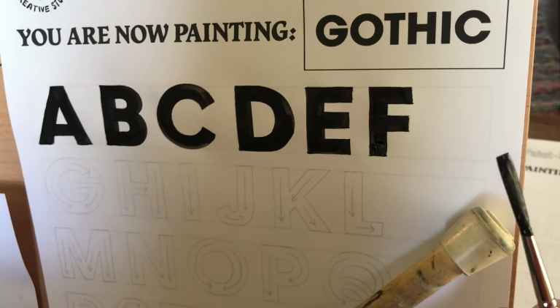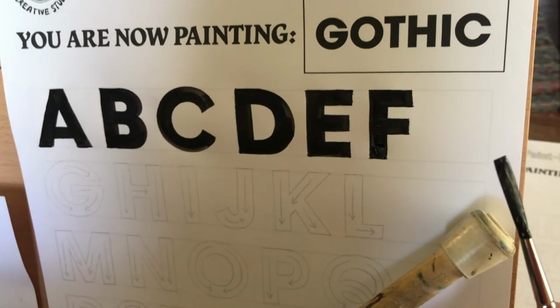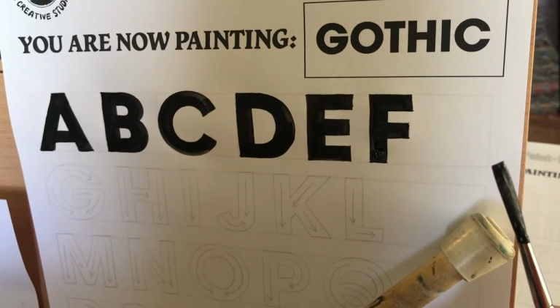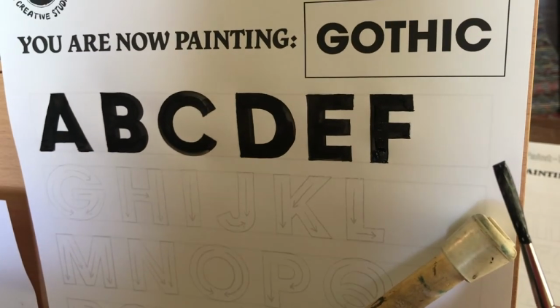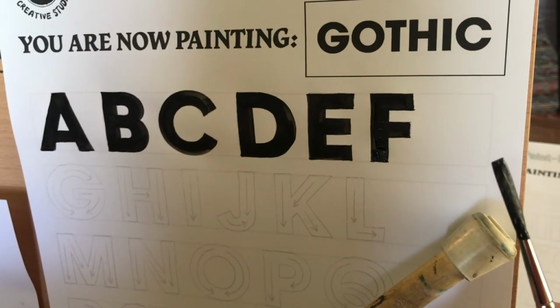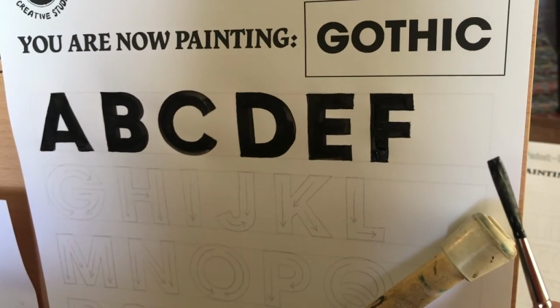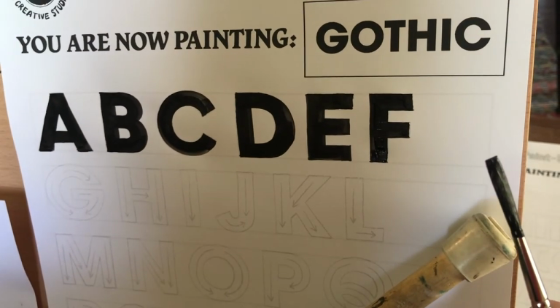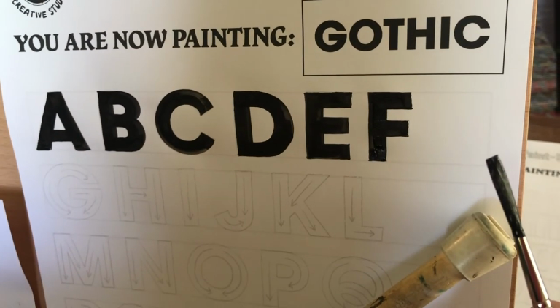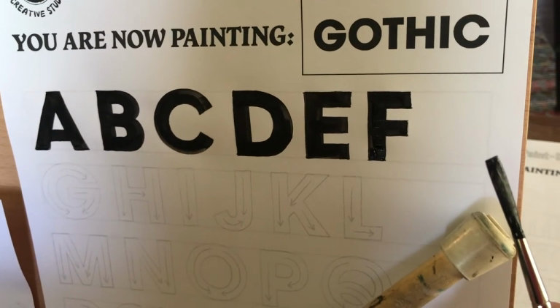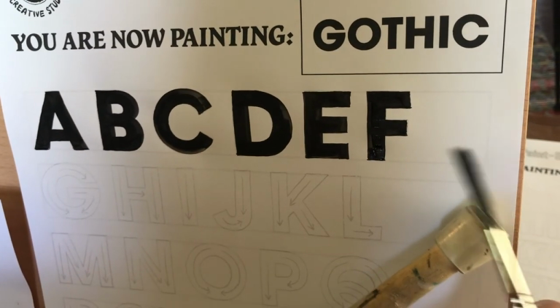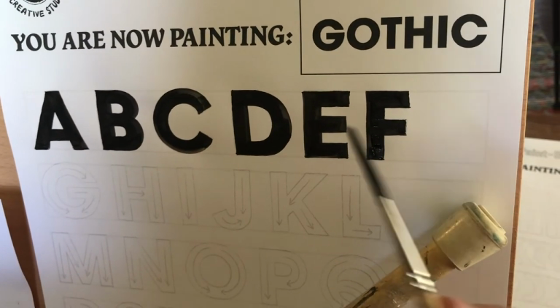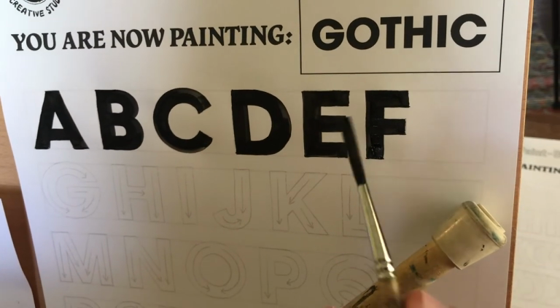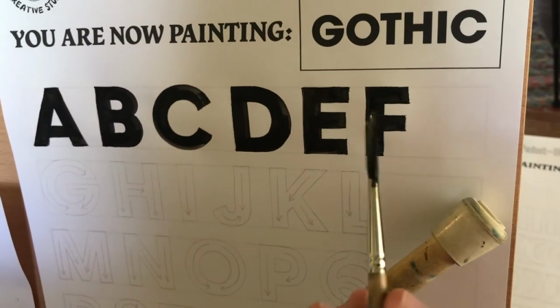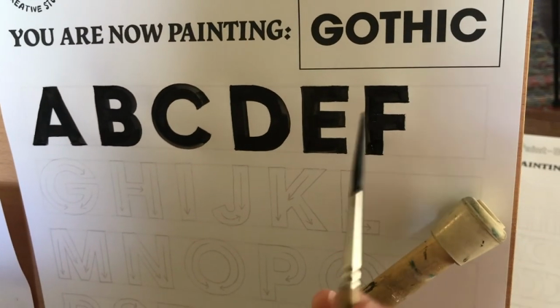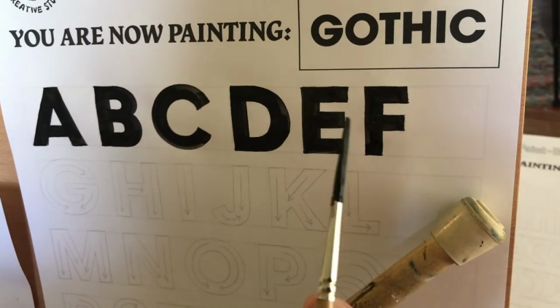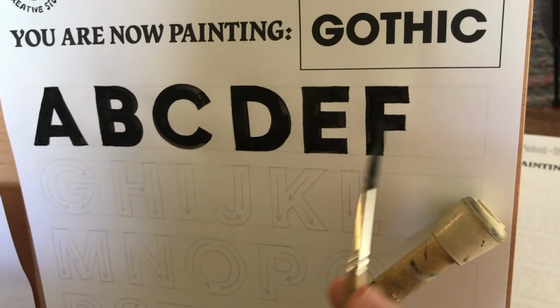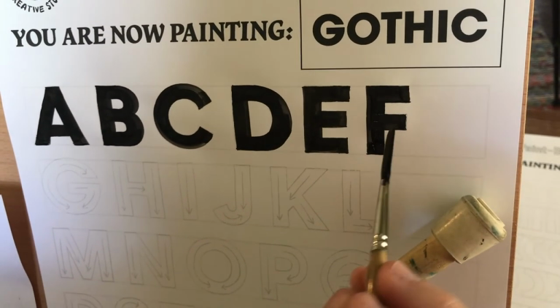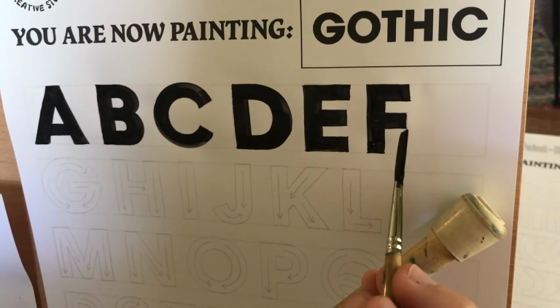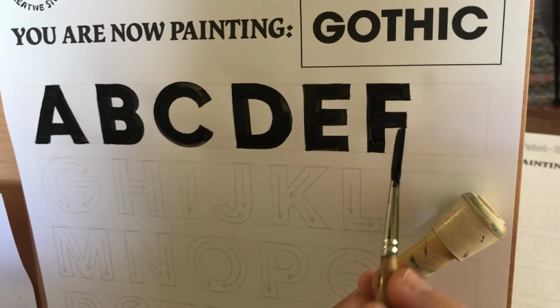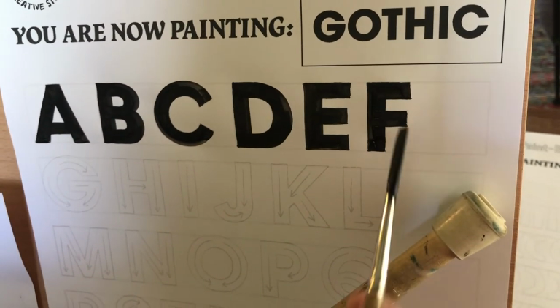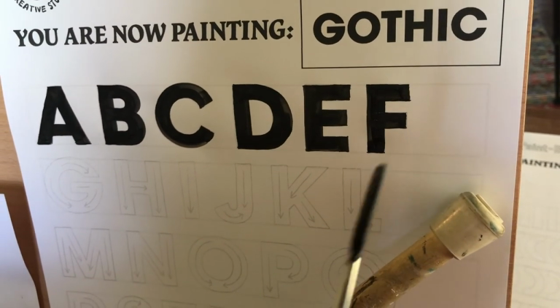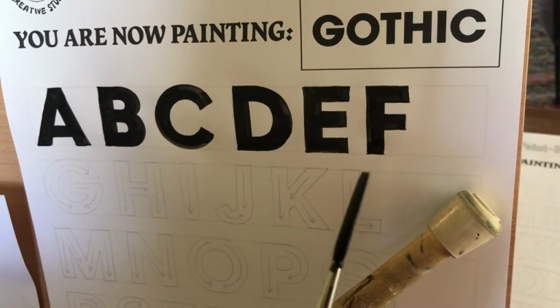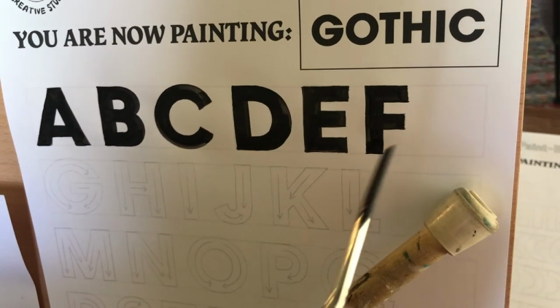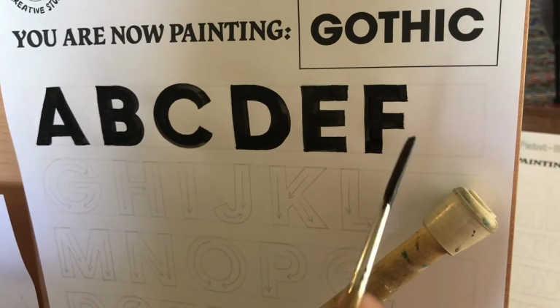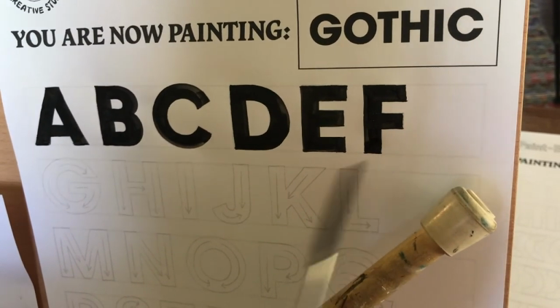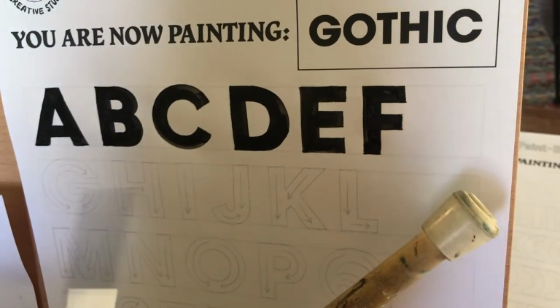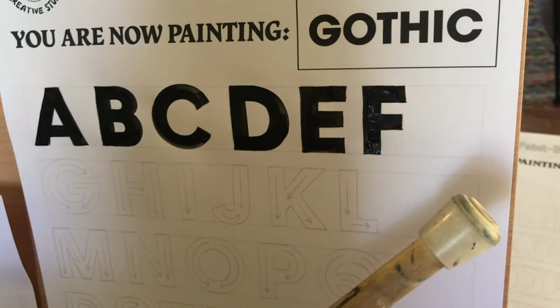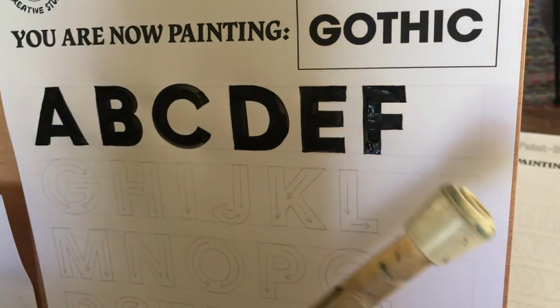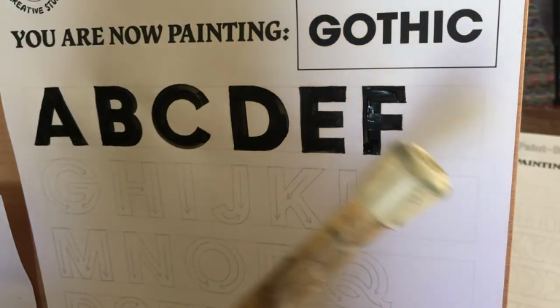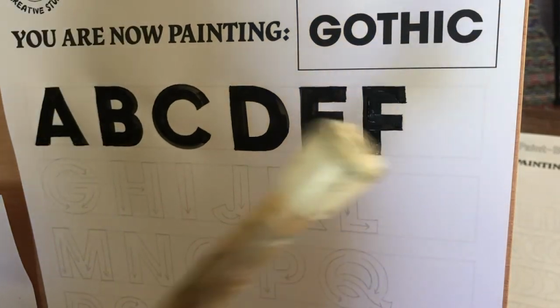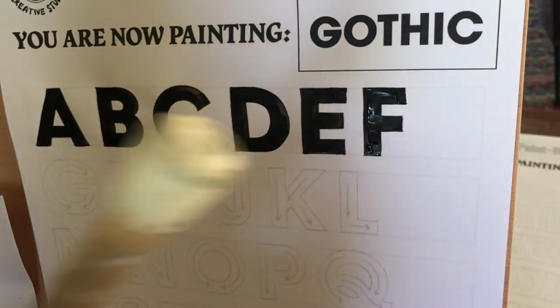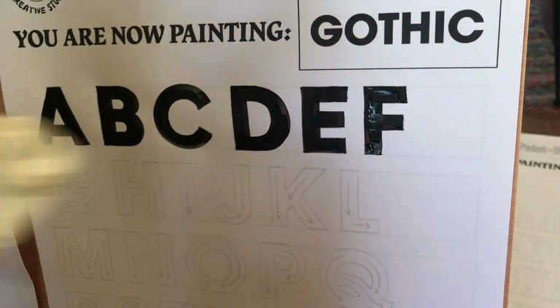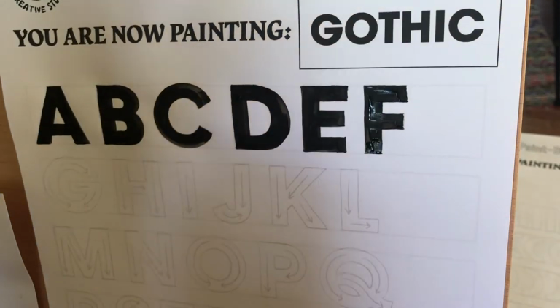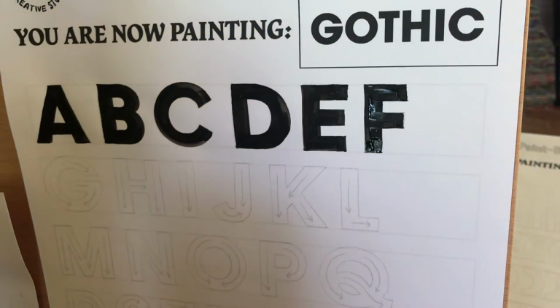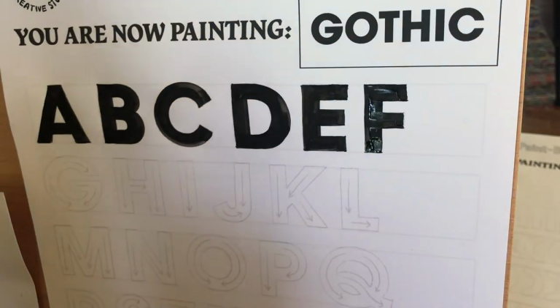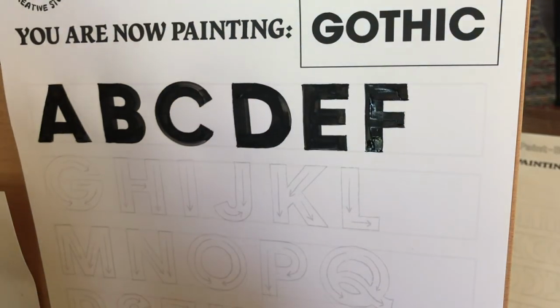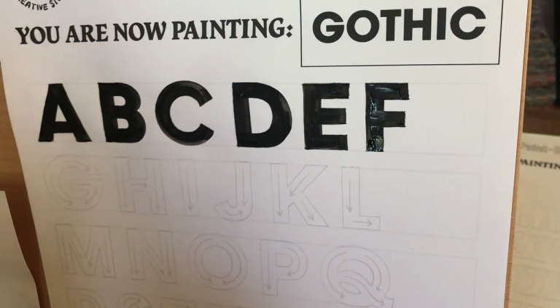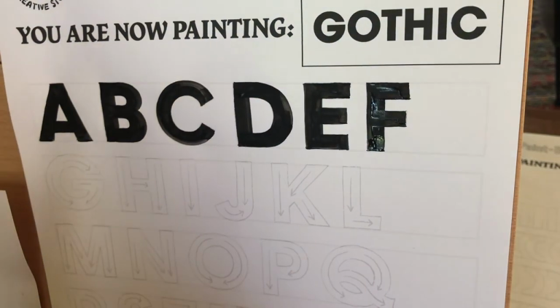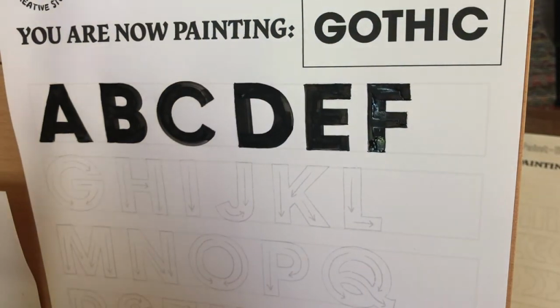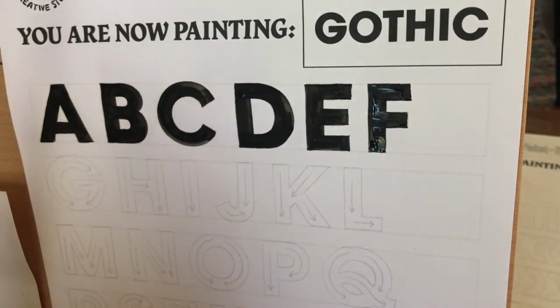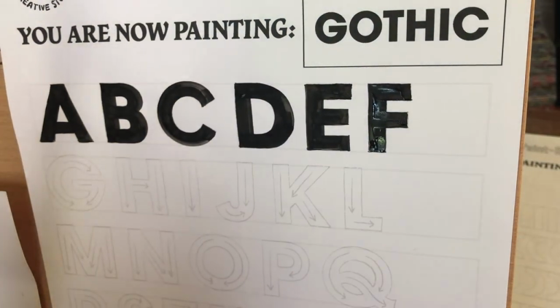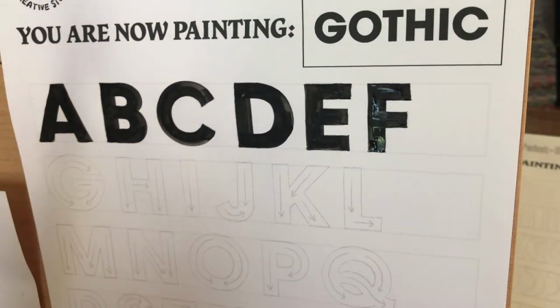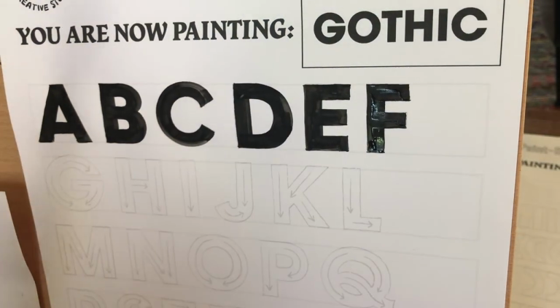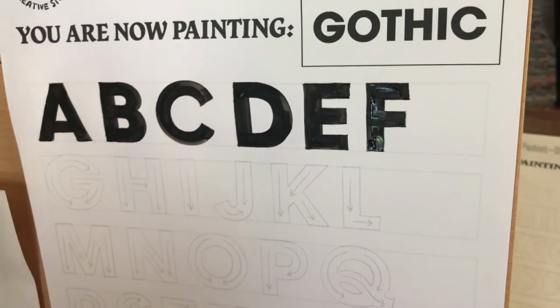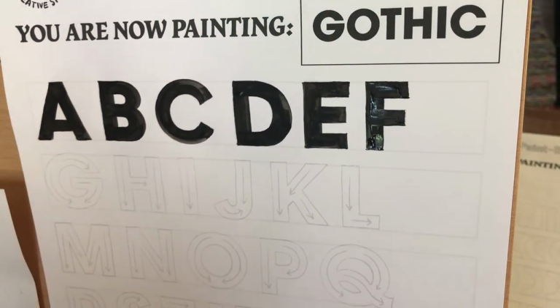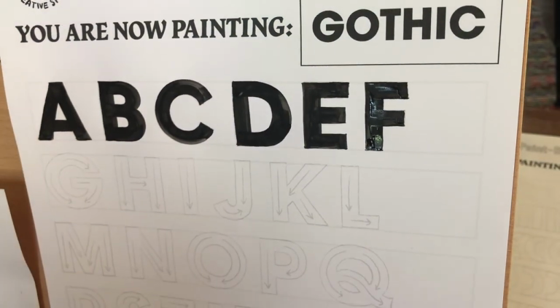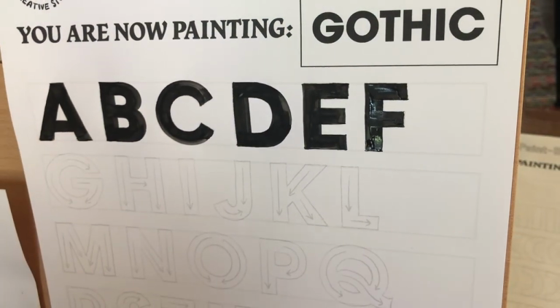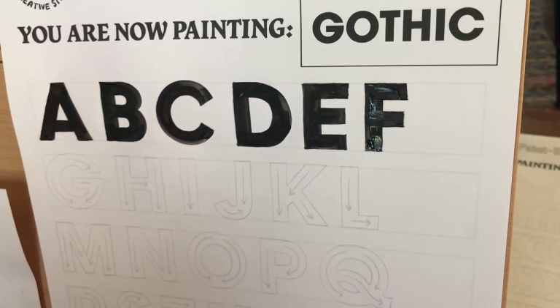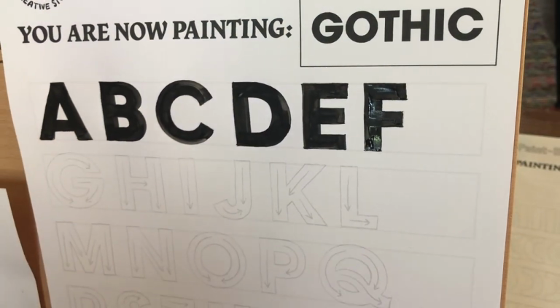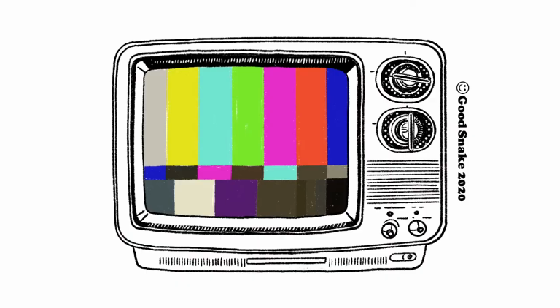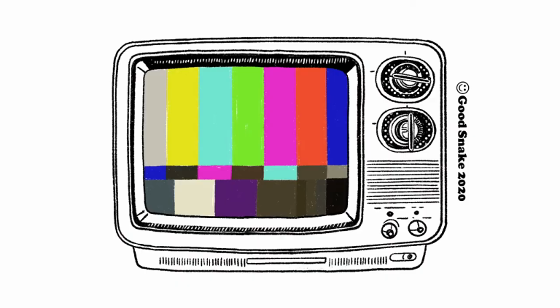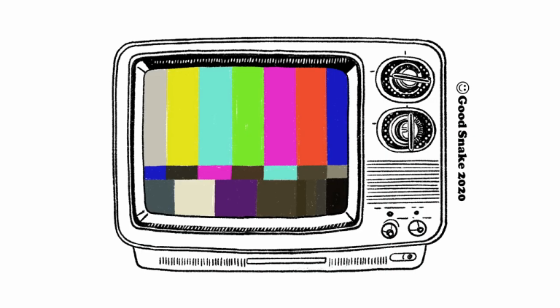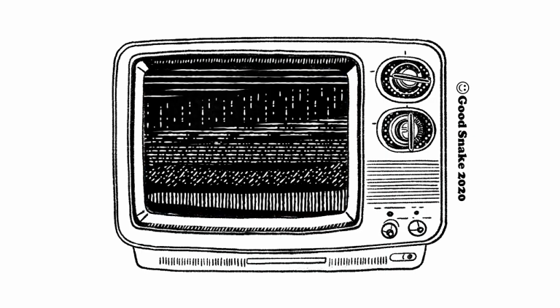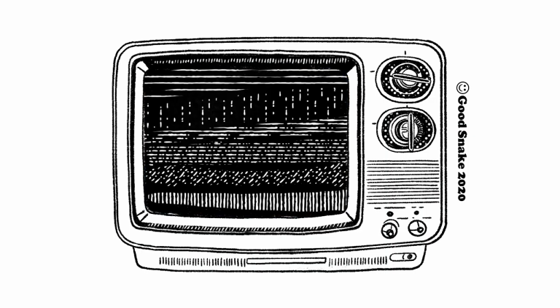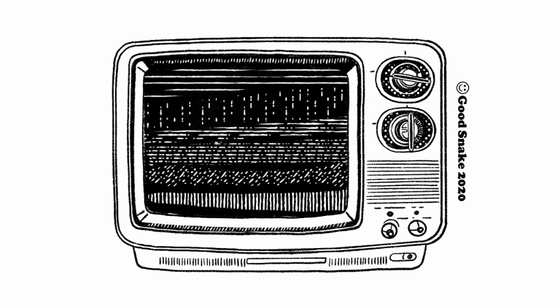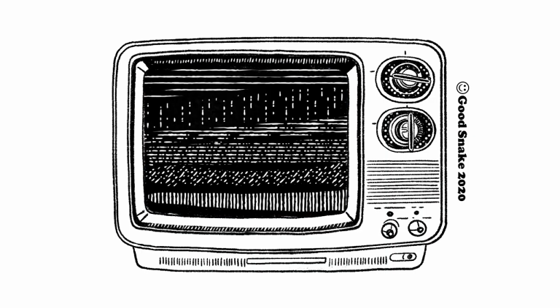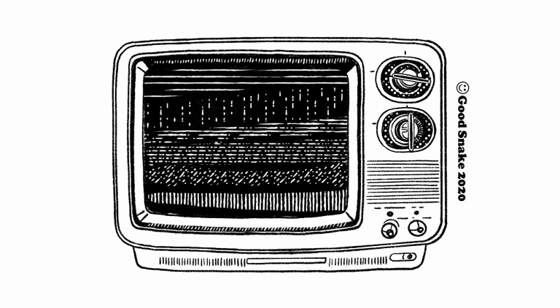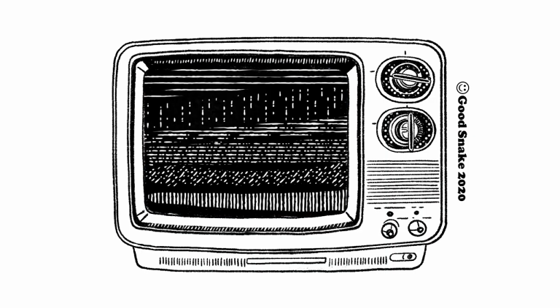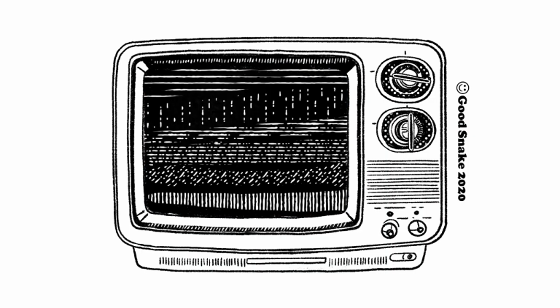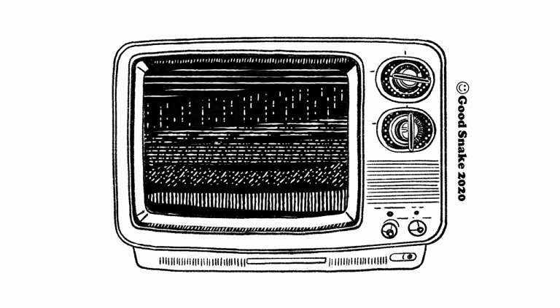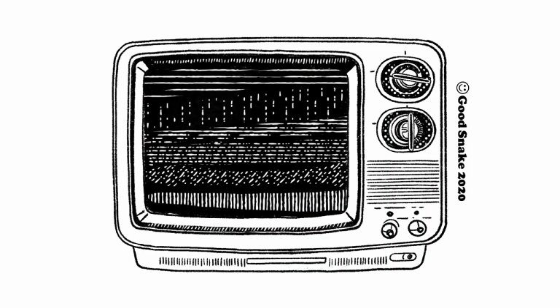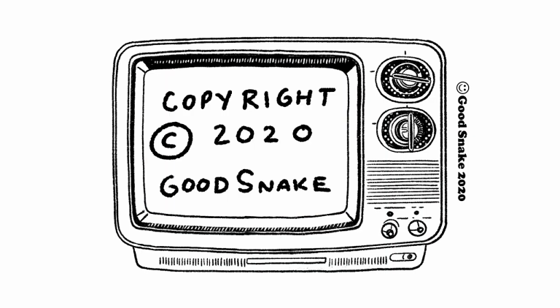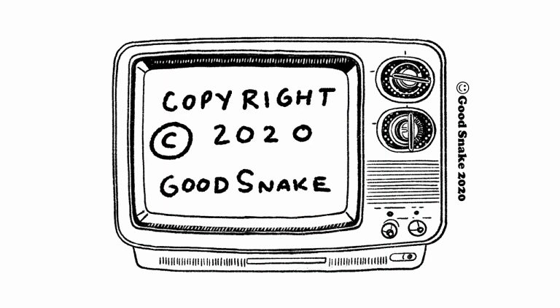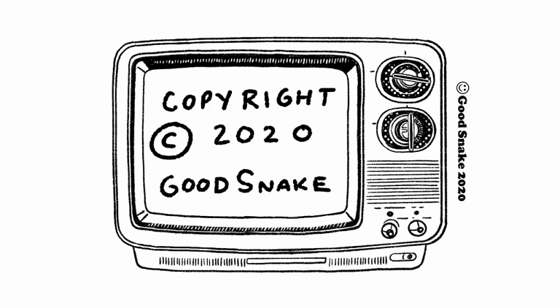That is your block or Gothic F. You don't need to turn it off — as you can see in the middle of the neck.